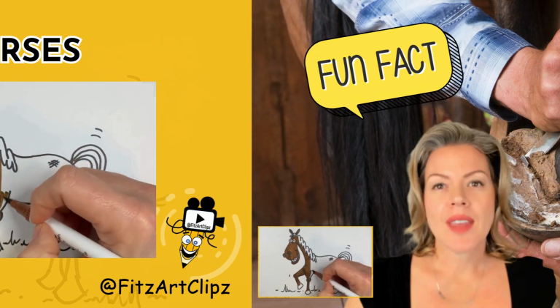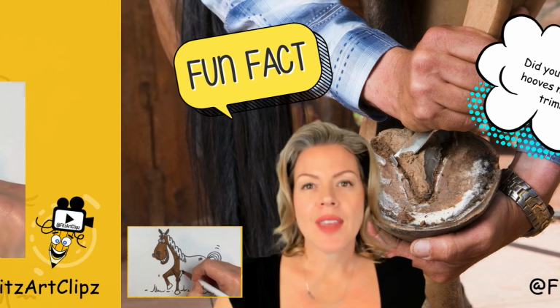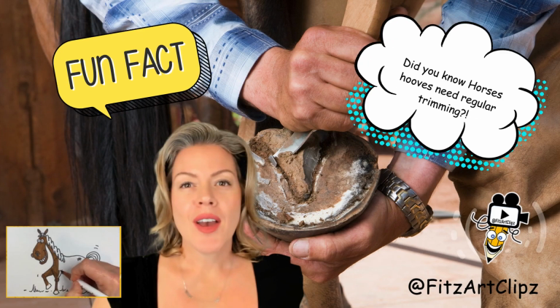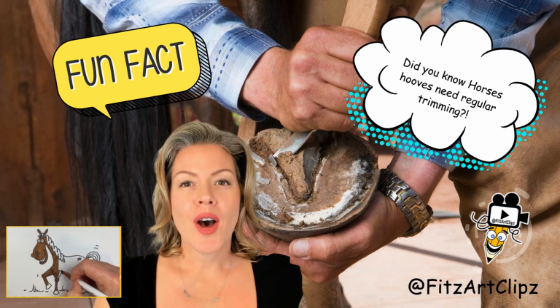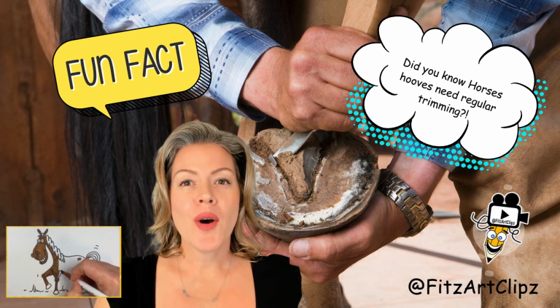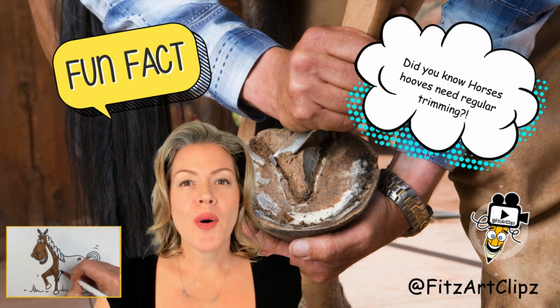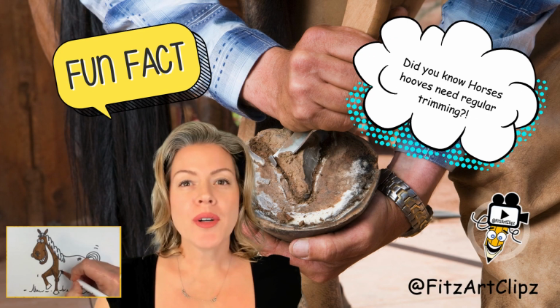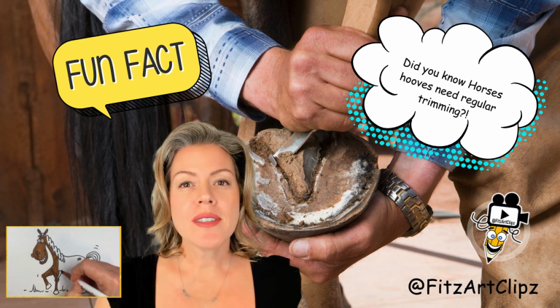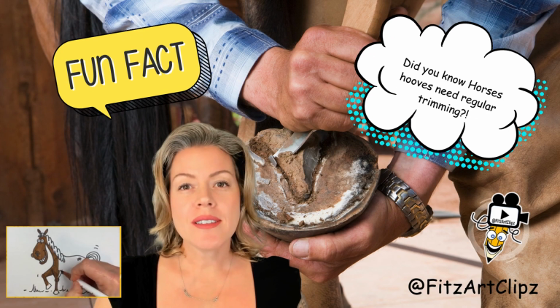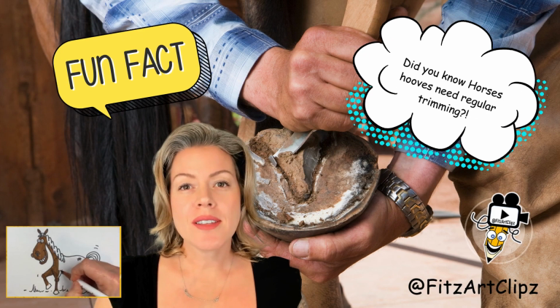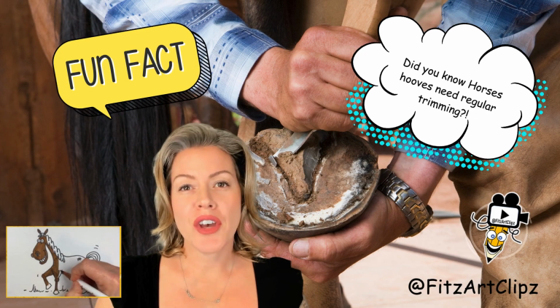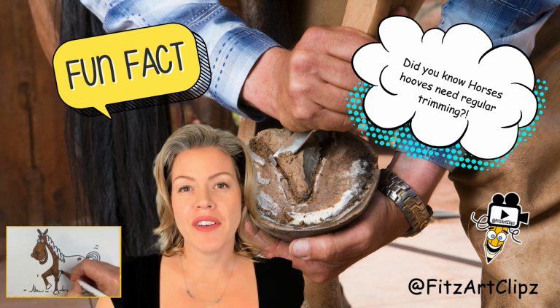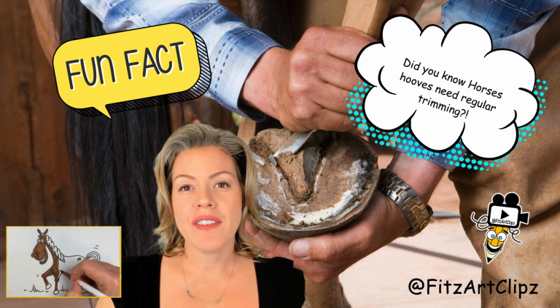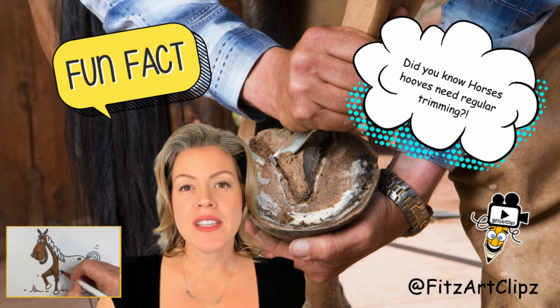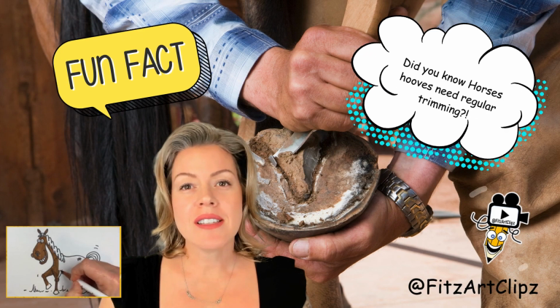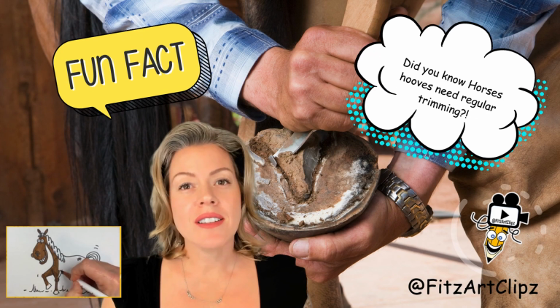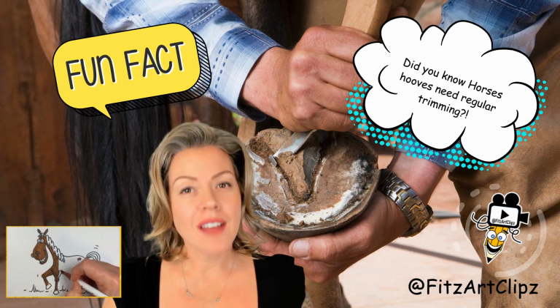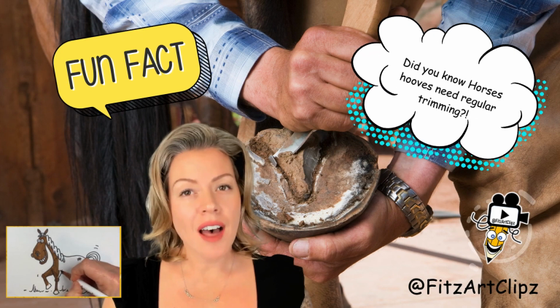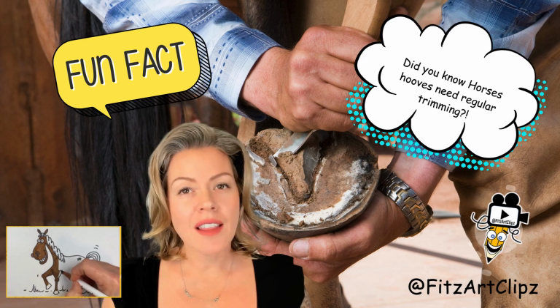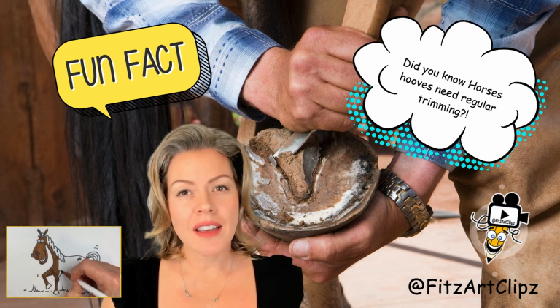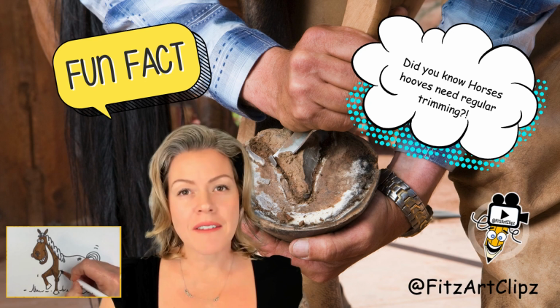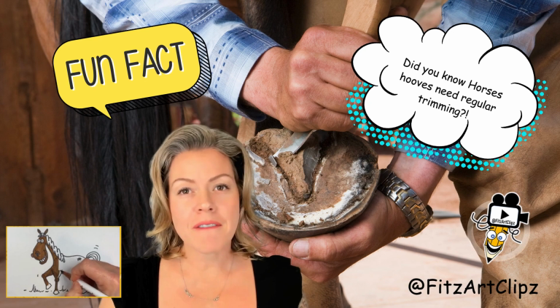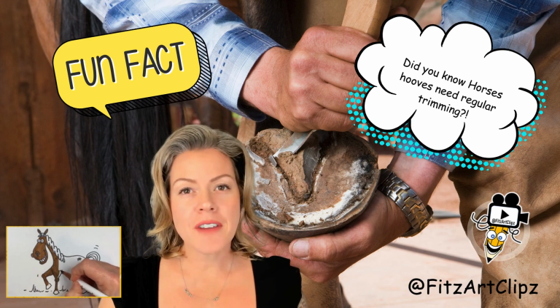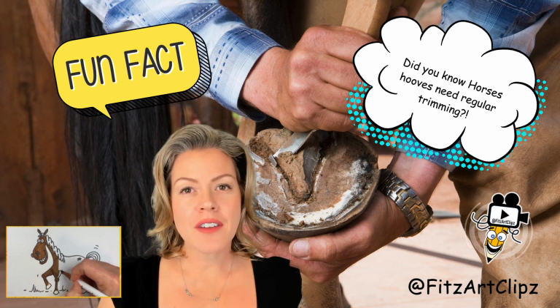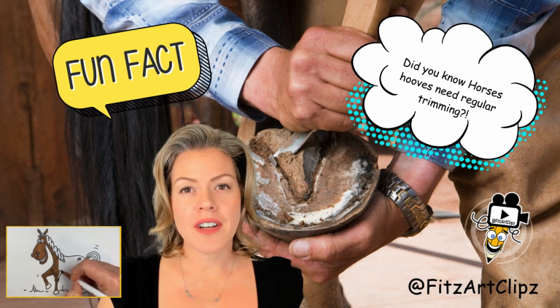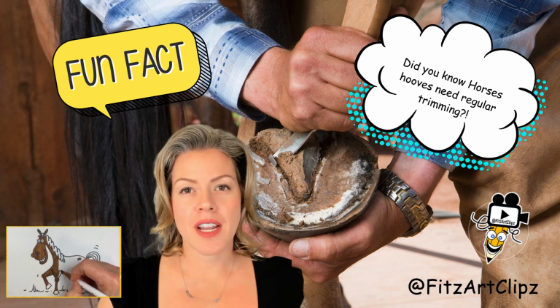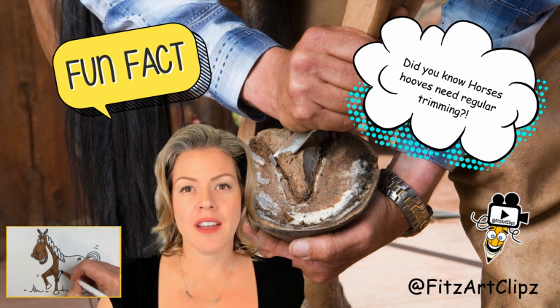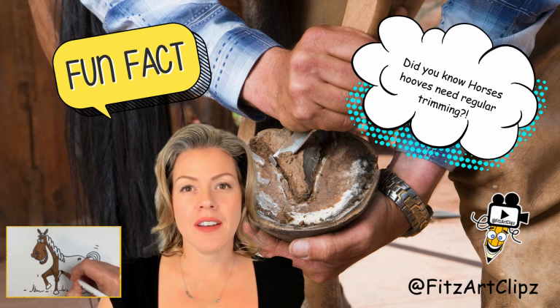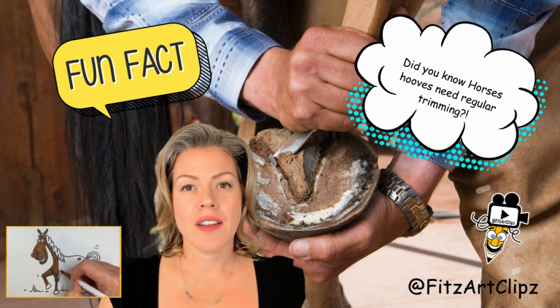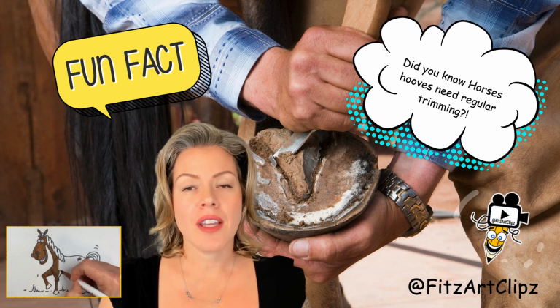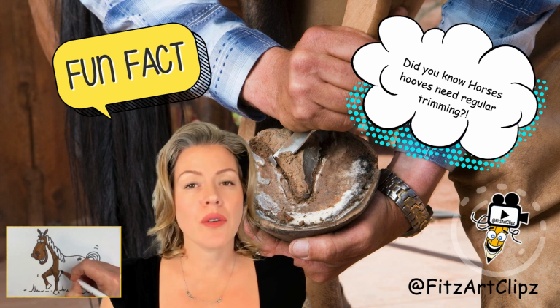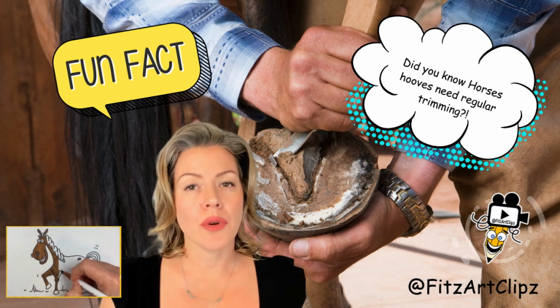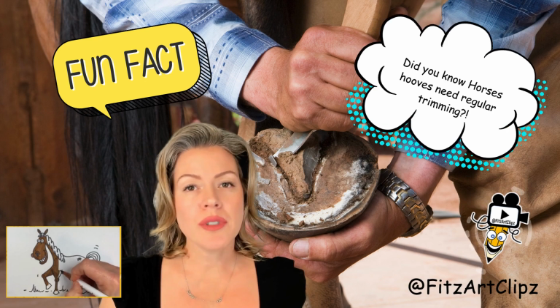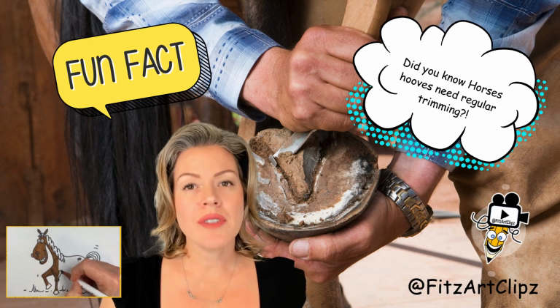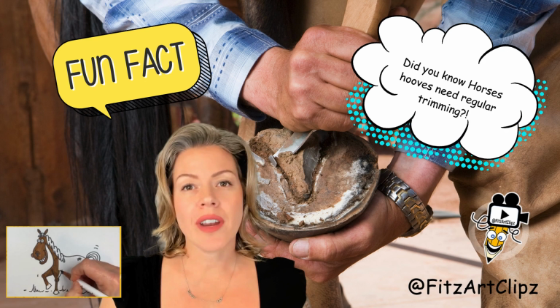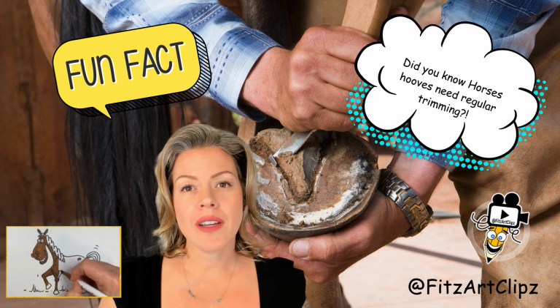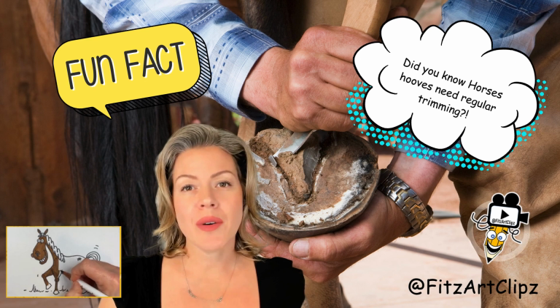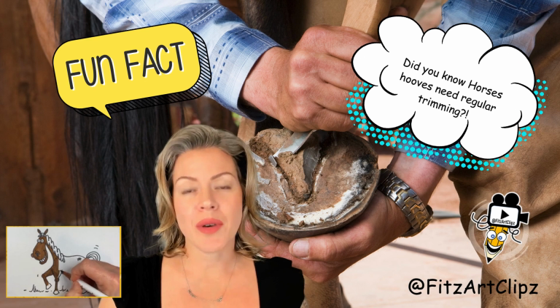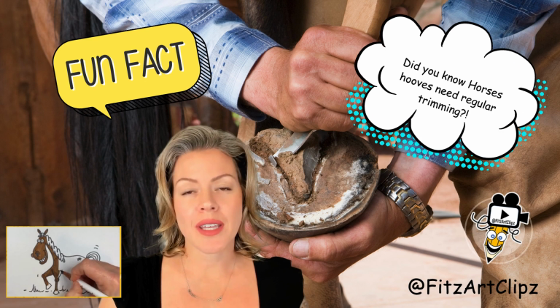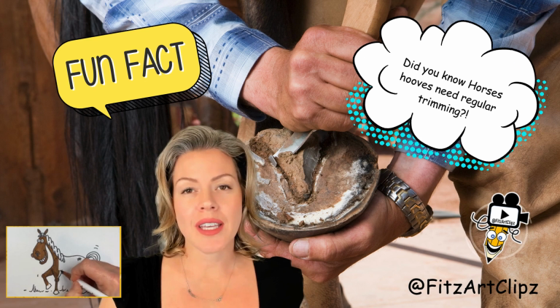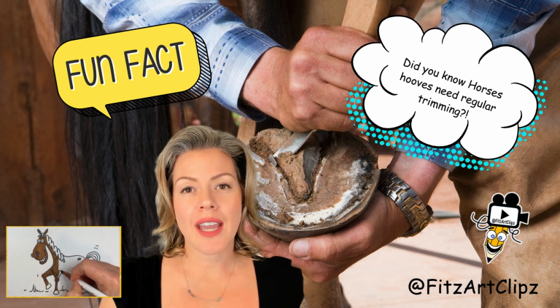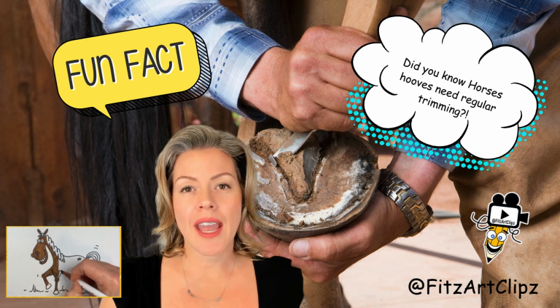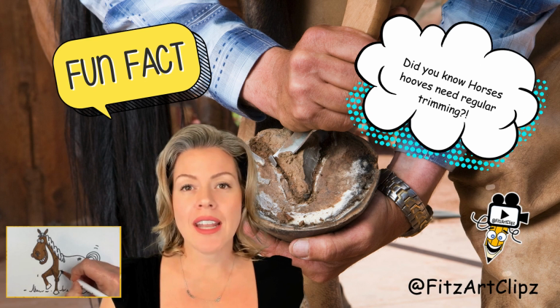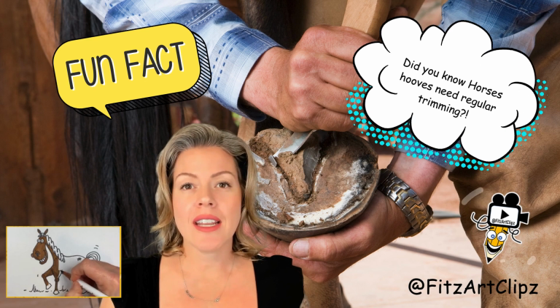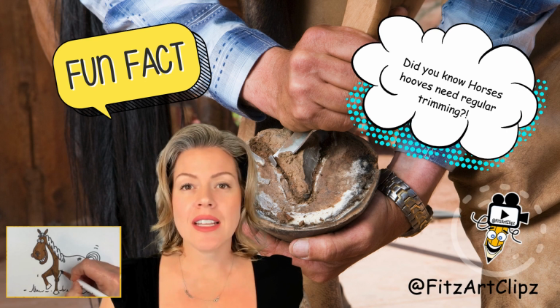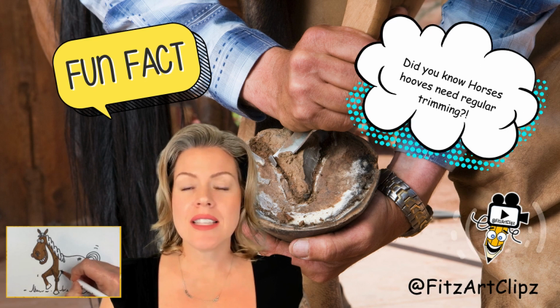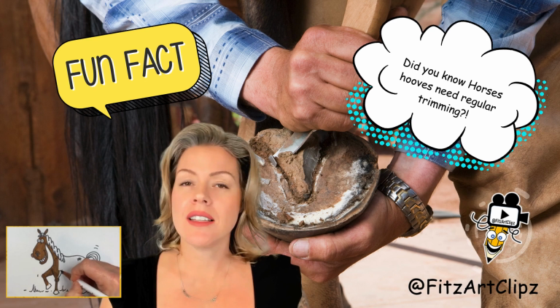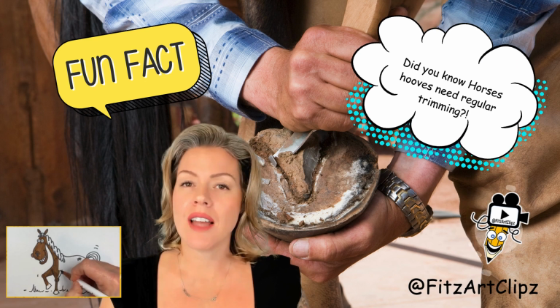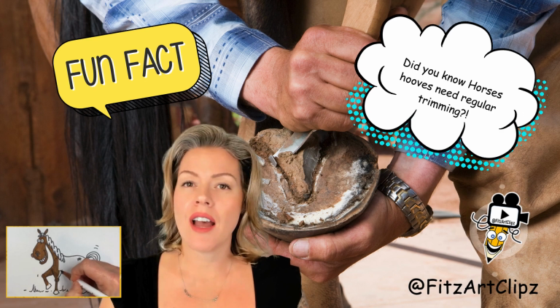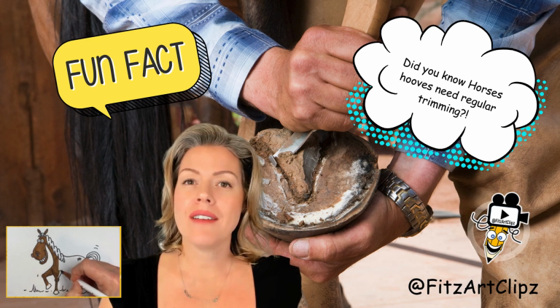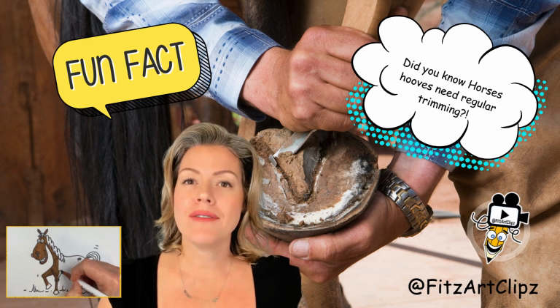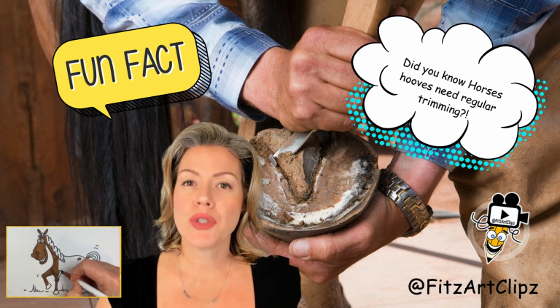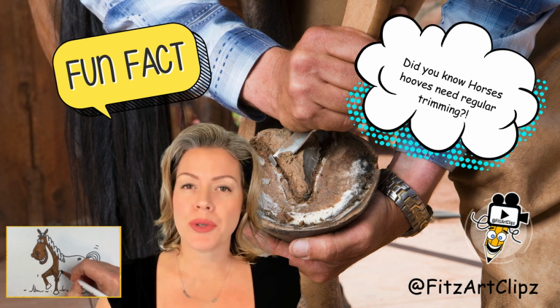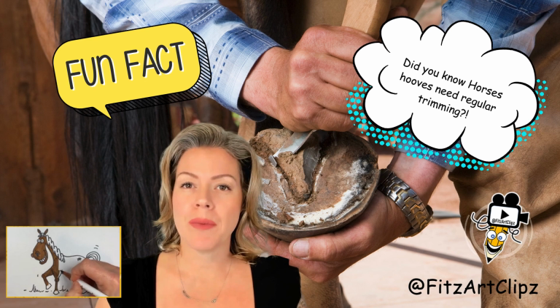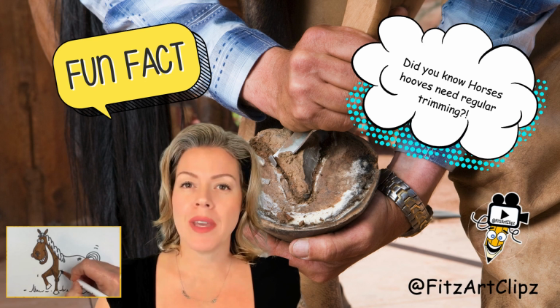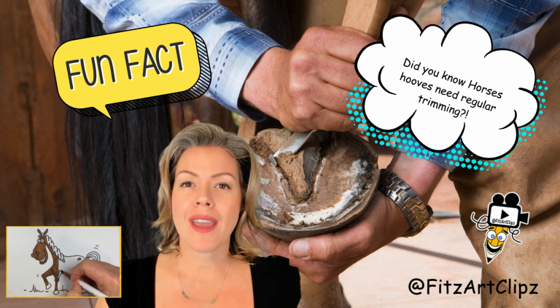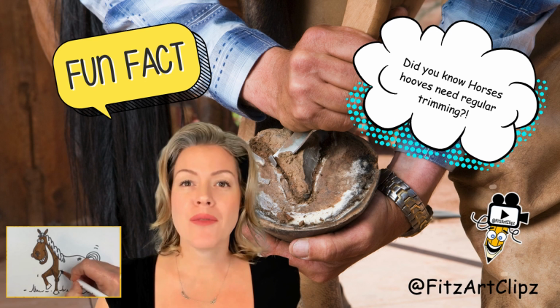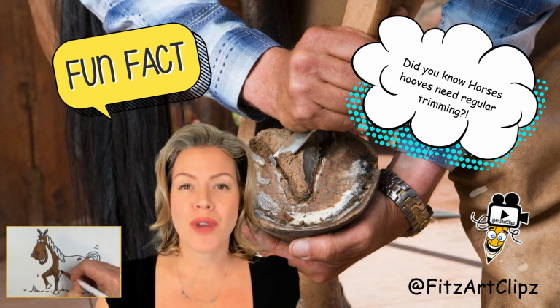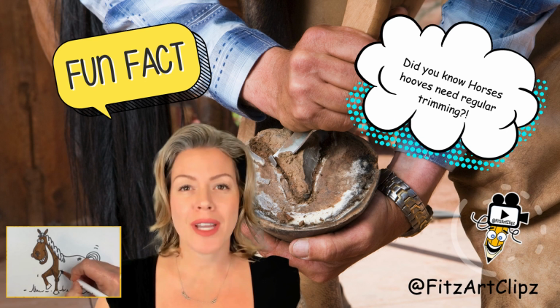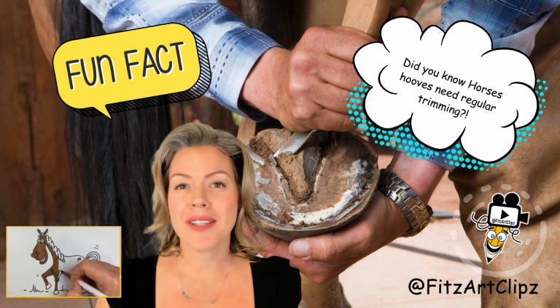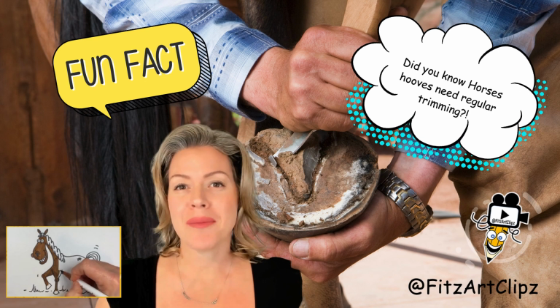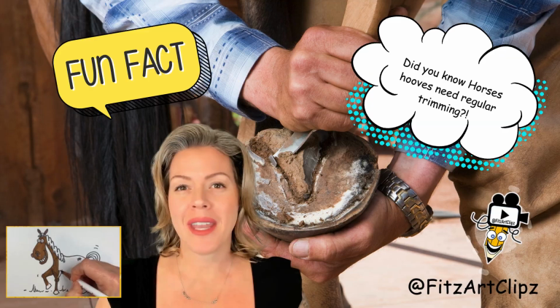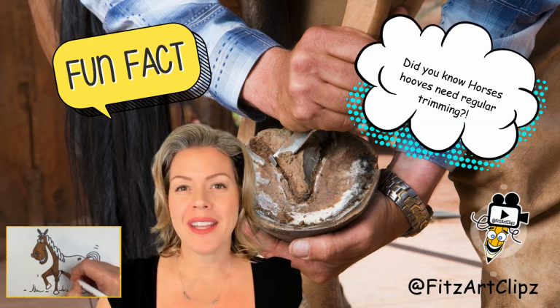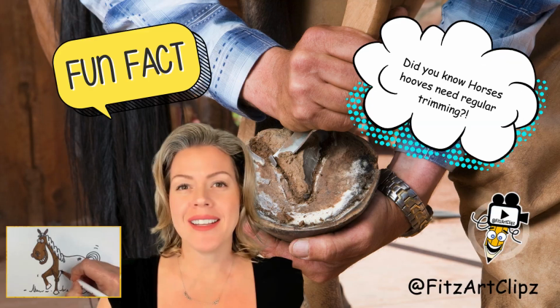A horse's hoof is a lot like a fingernail. It grows very quickly and it needs a lot of trimming and regular maintenance.